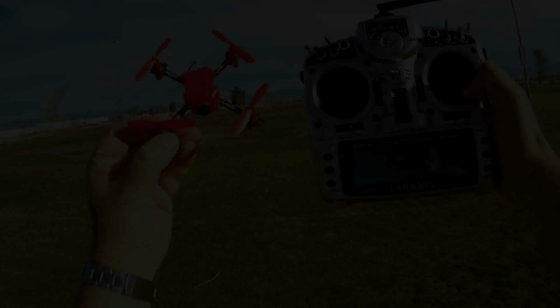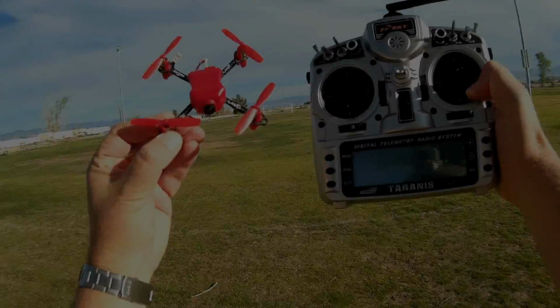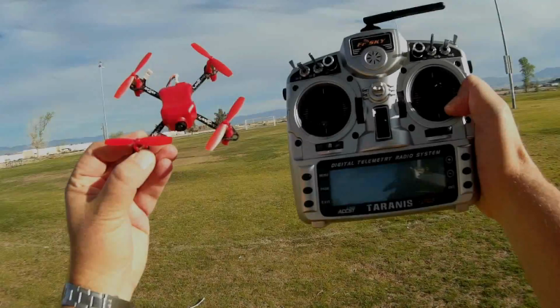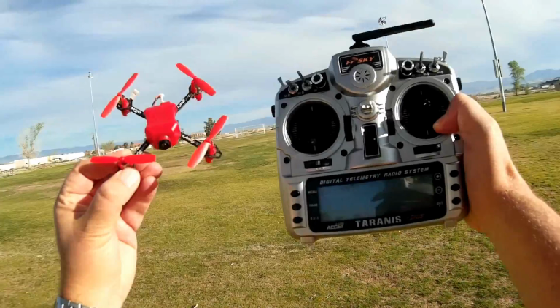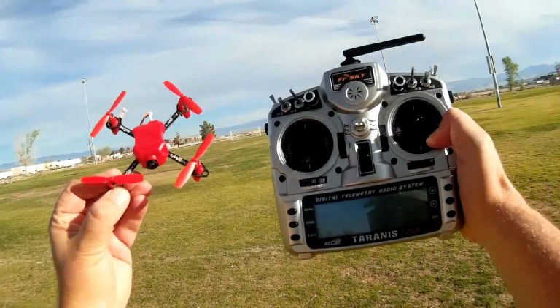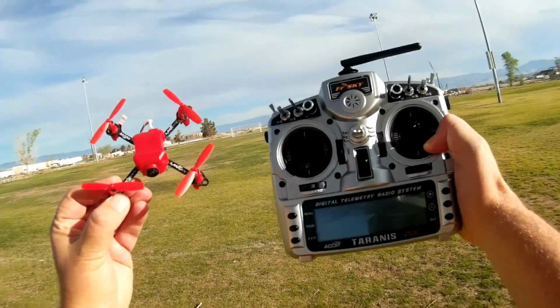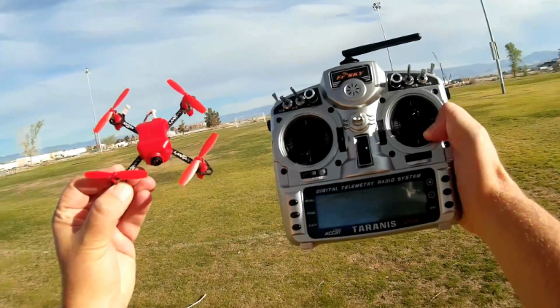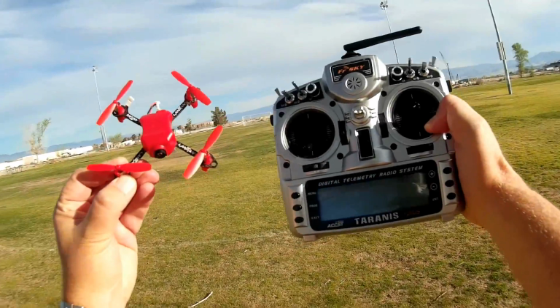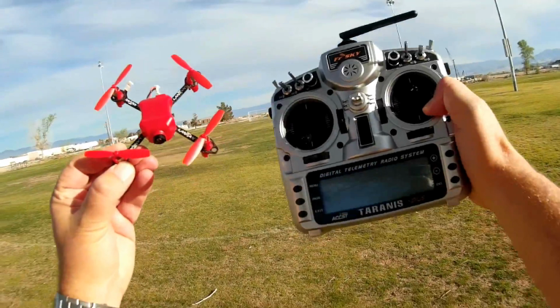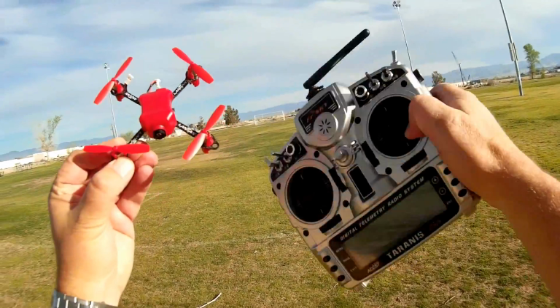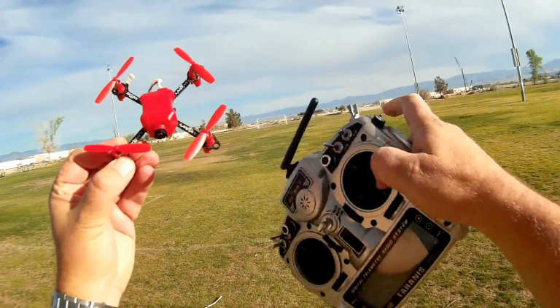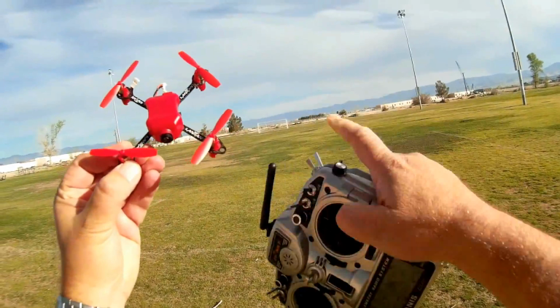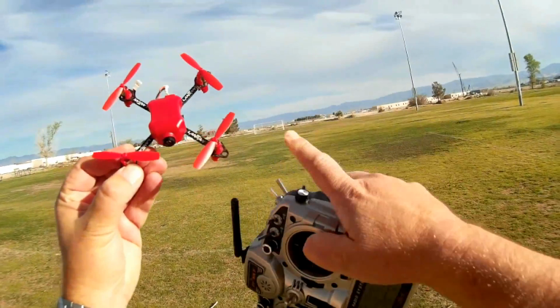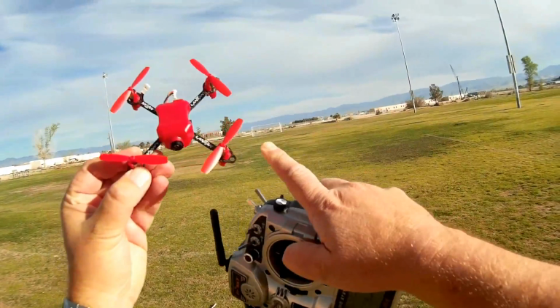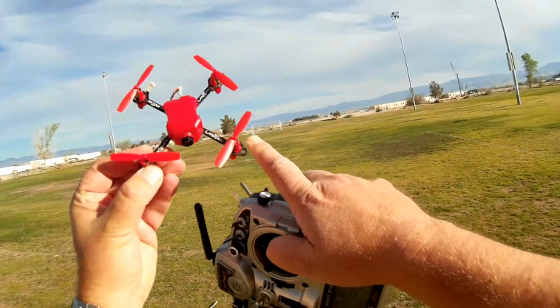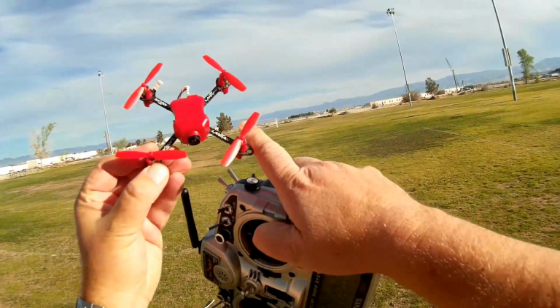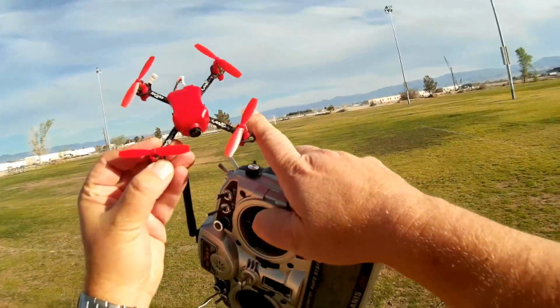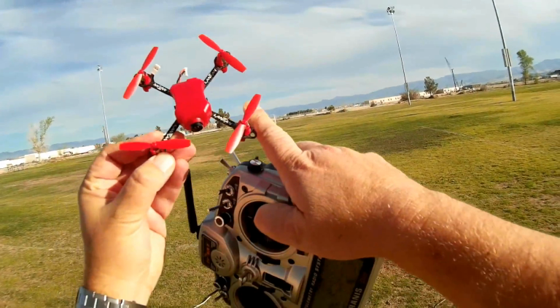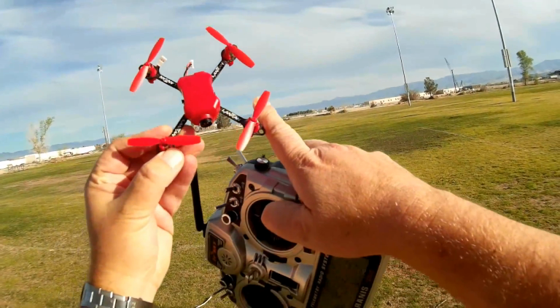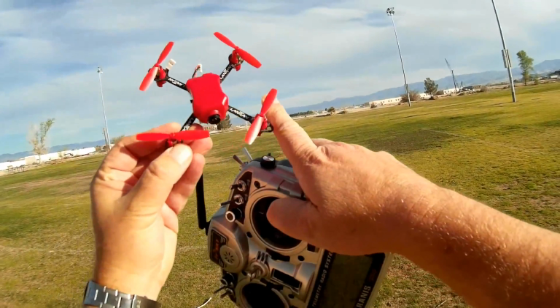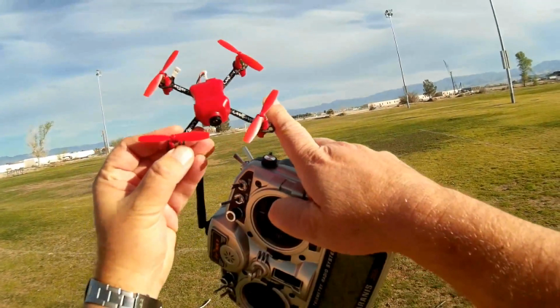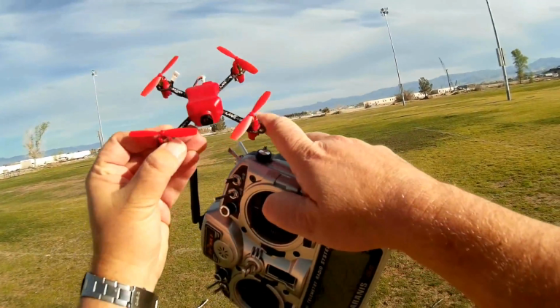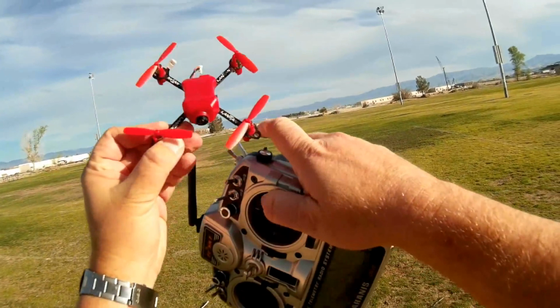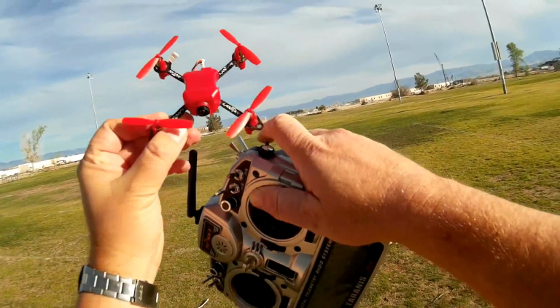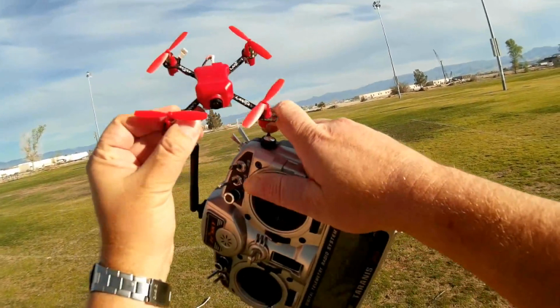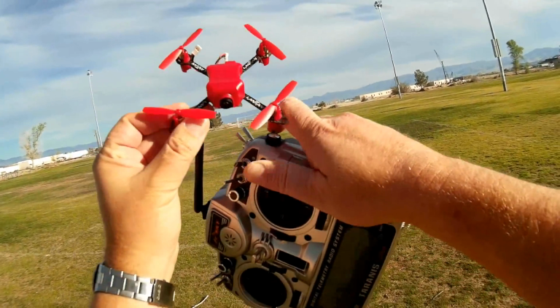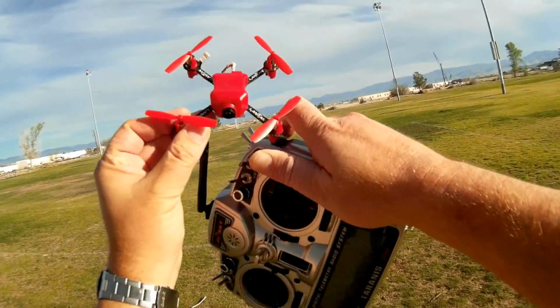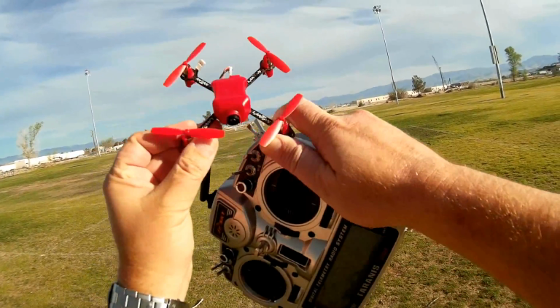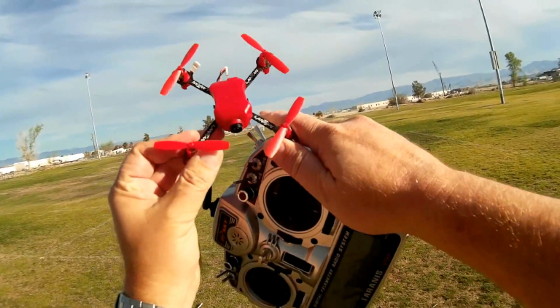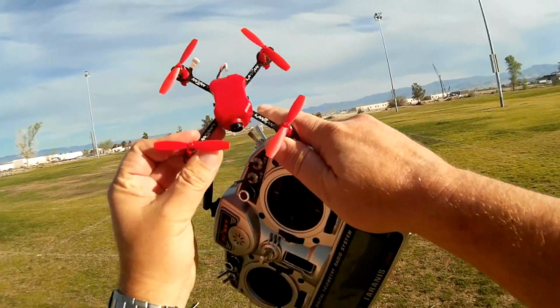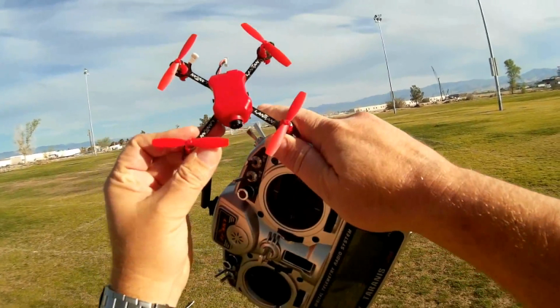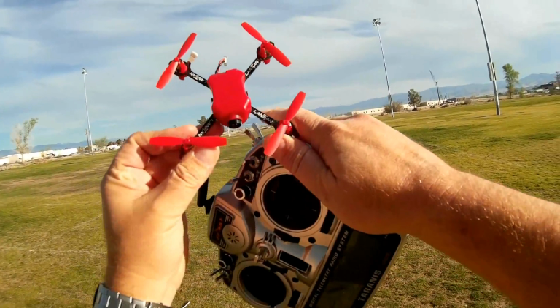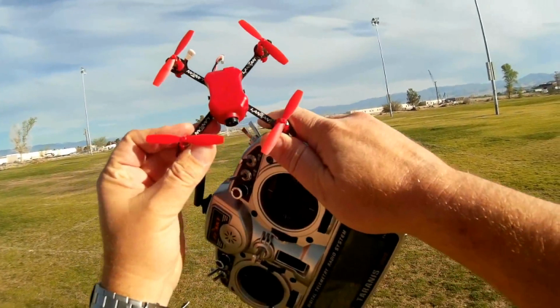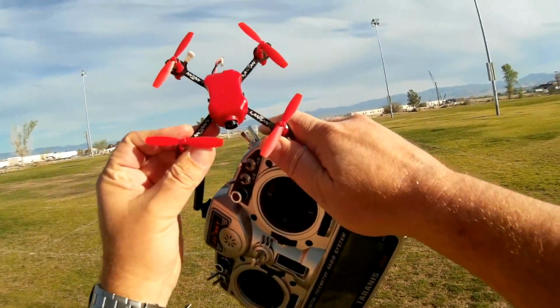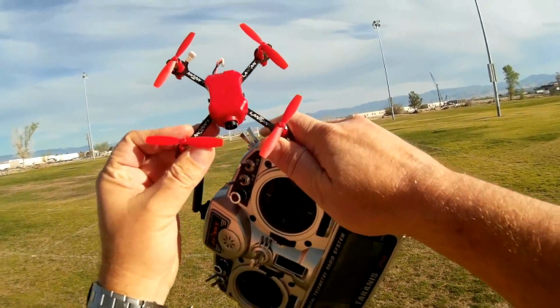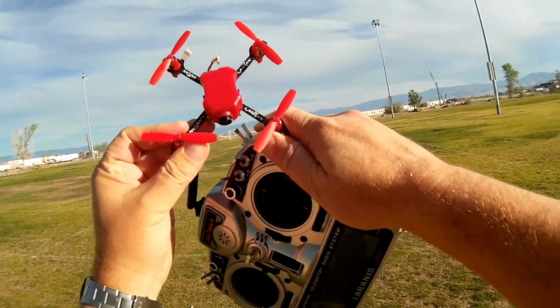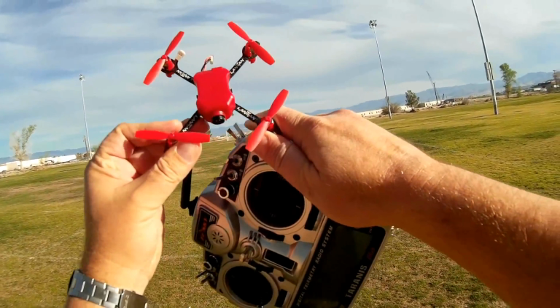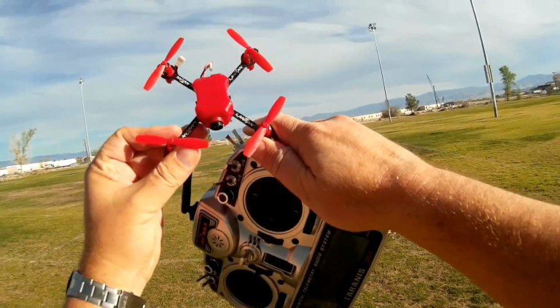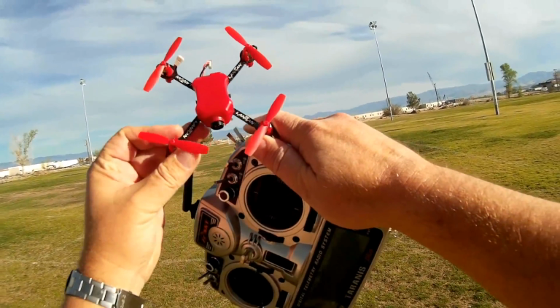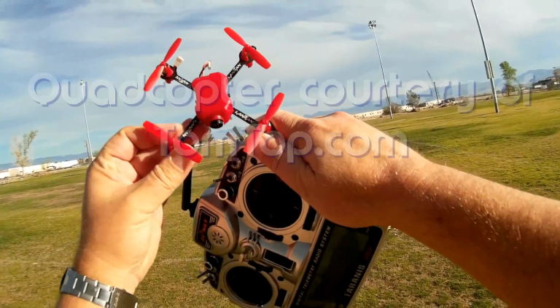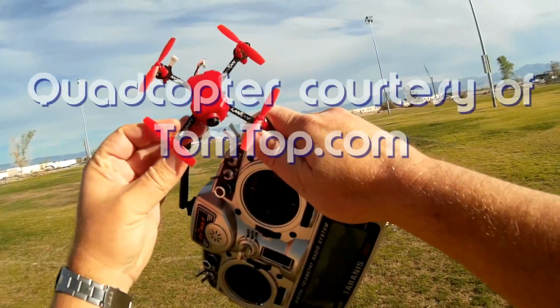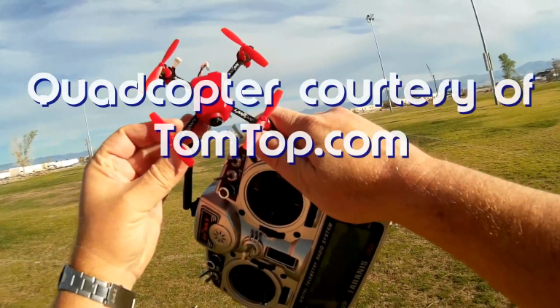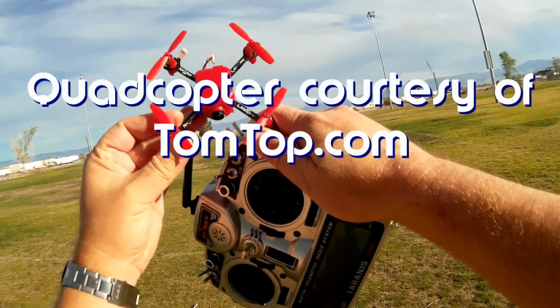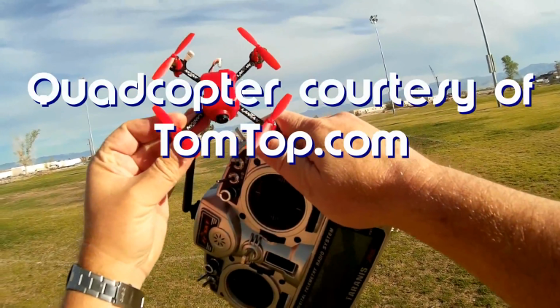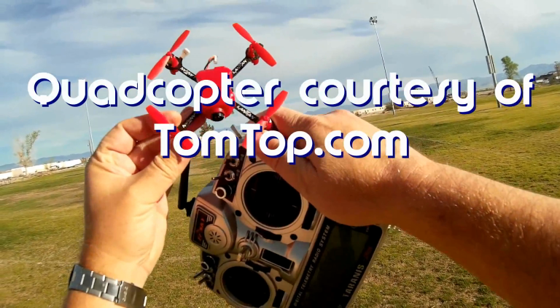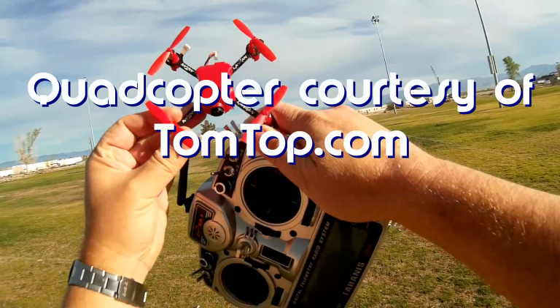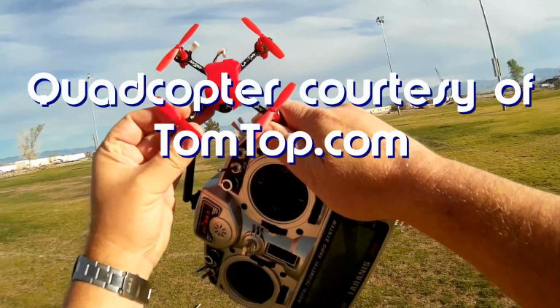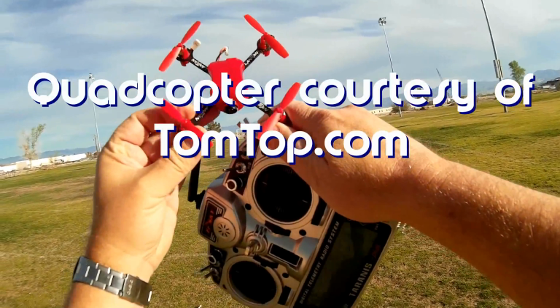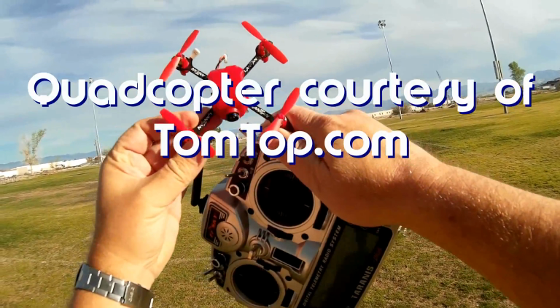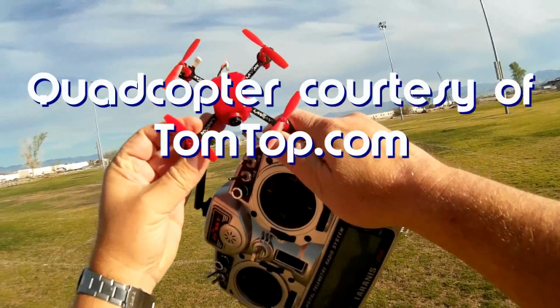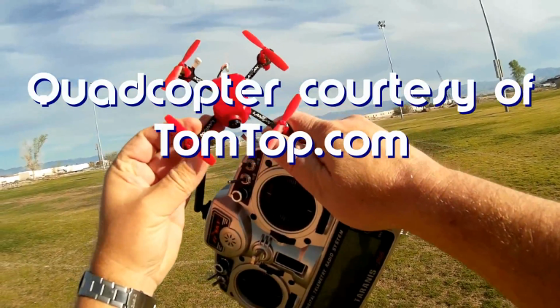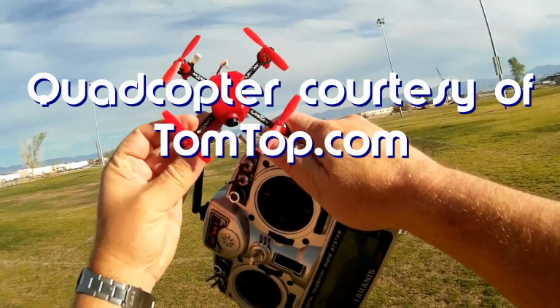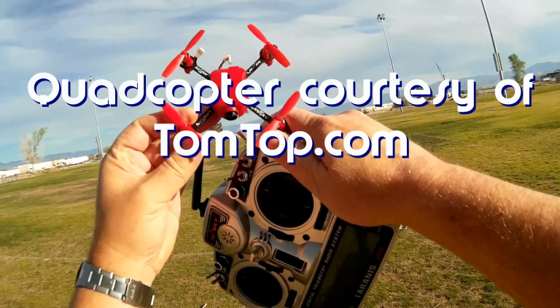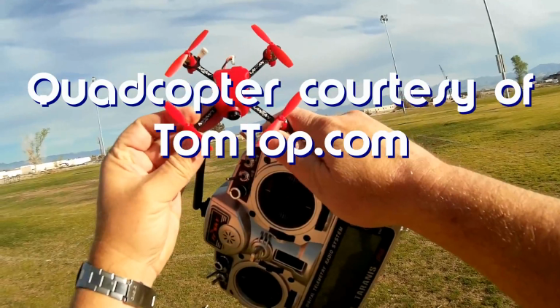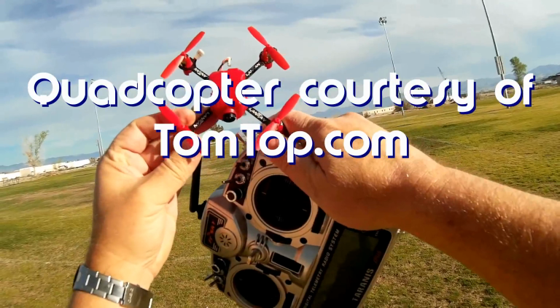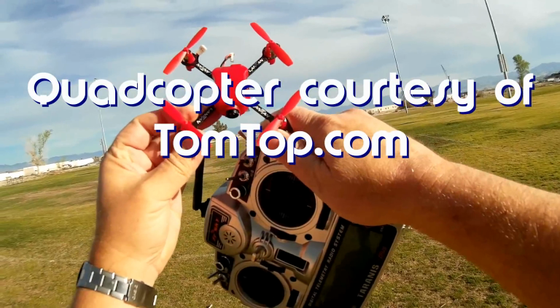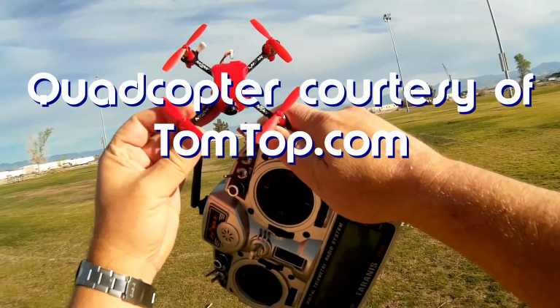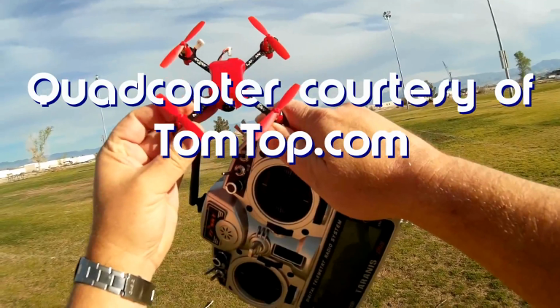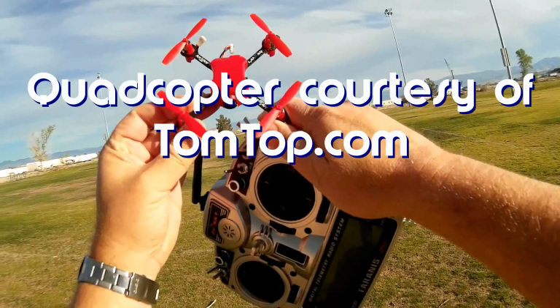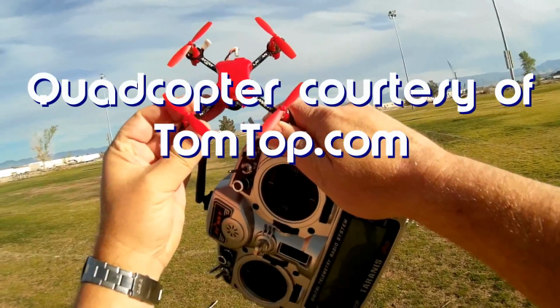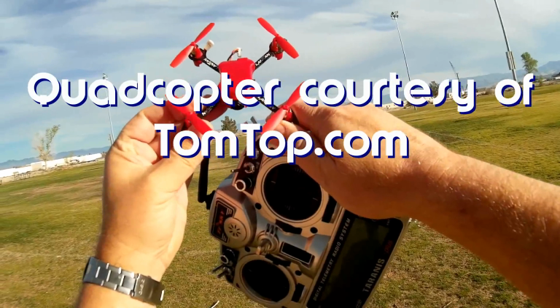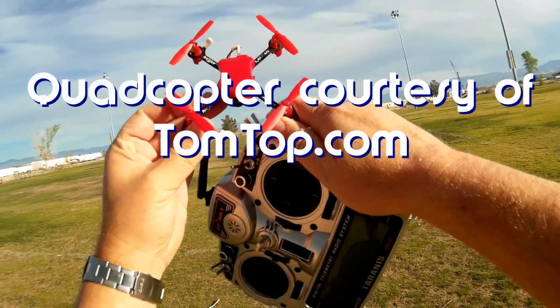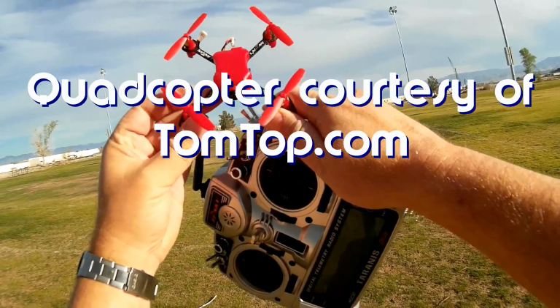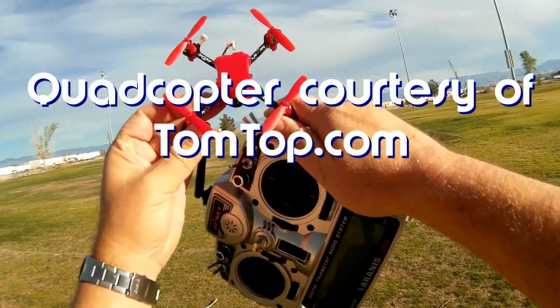Good morning, QuietCopter101 here. What I got for you today is a review of the Lantean LT-105 Pro.